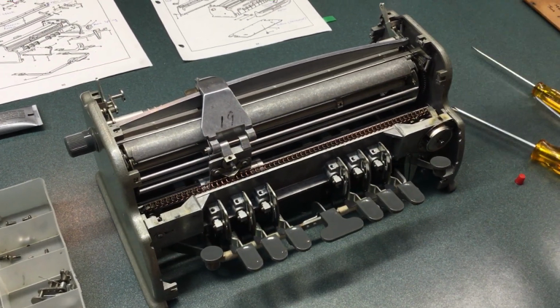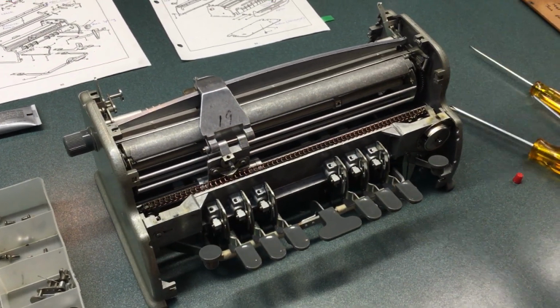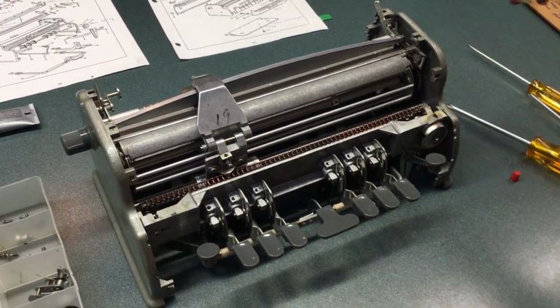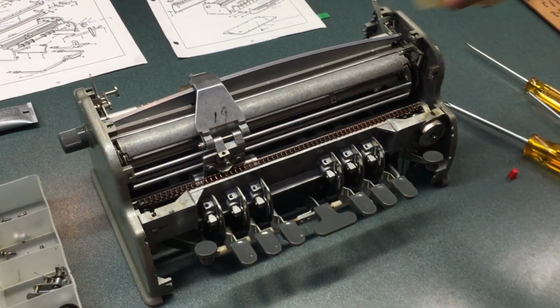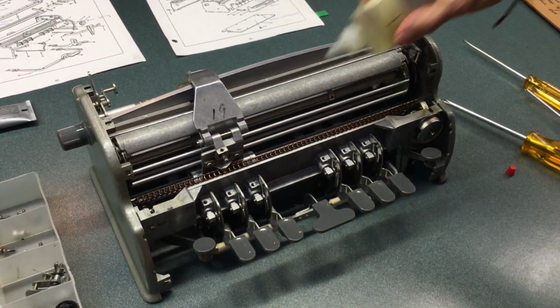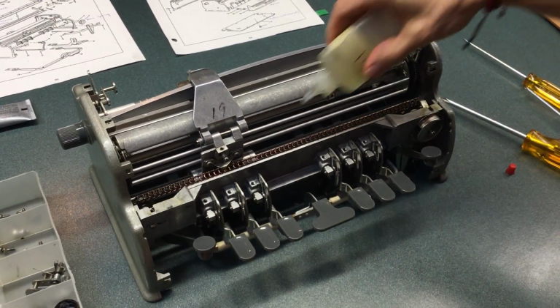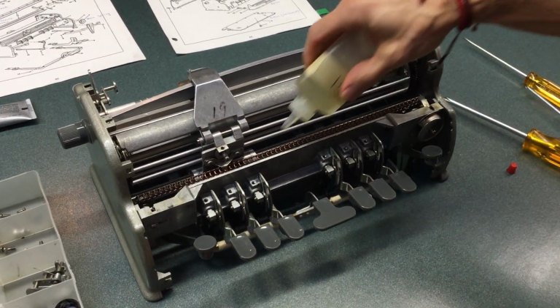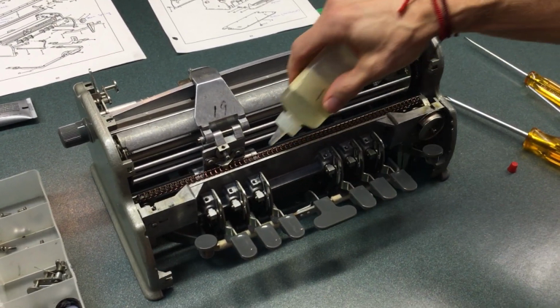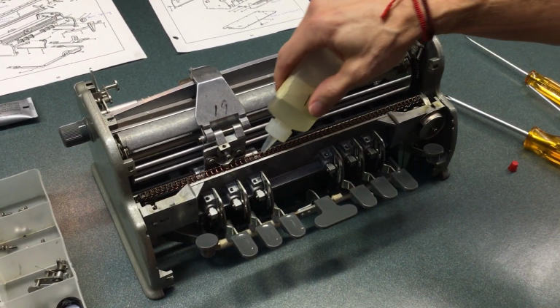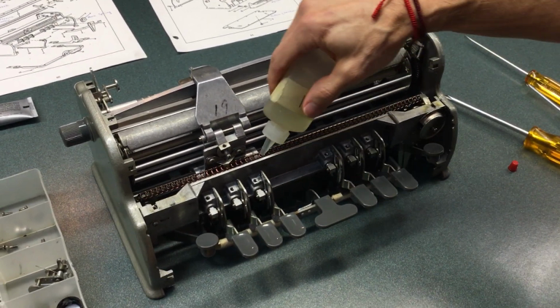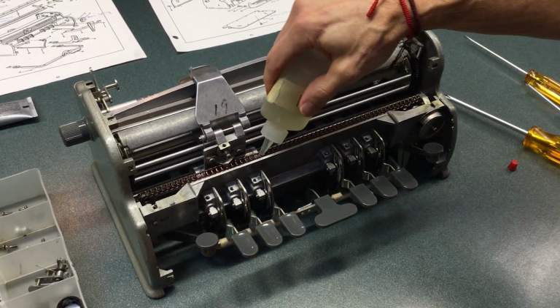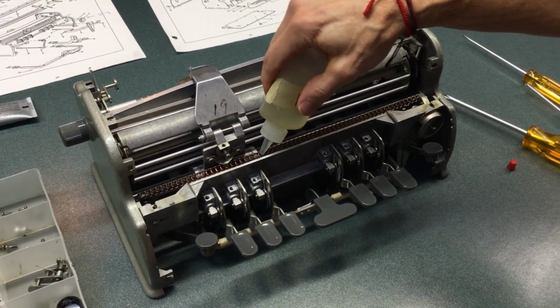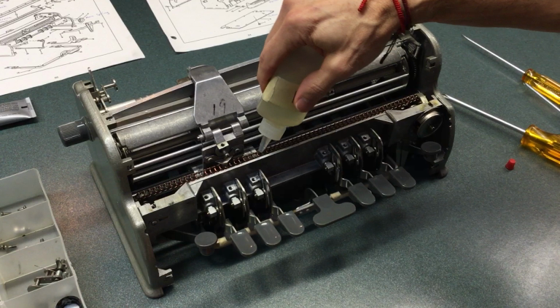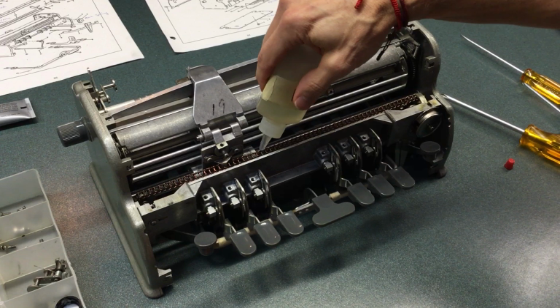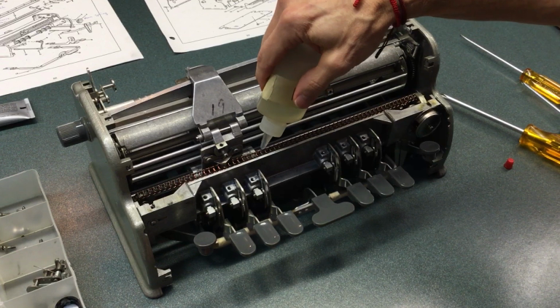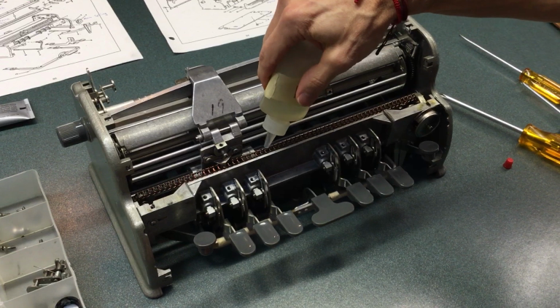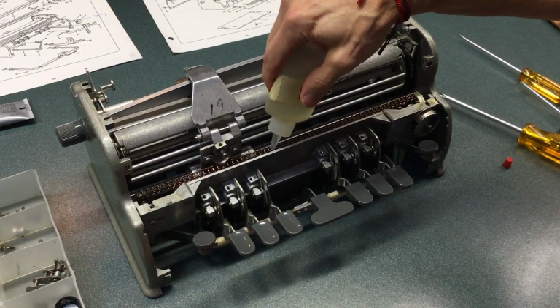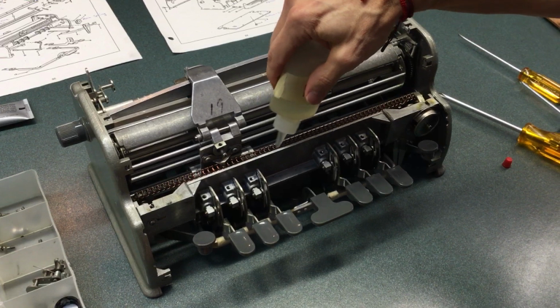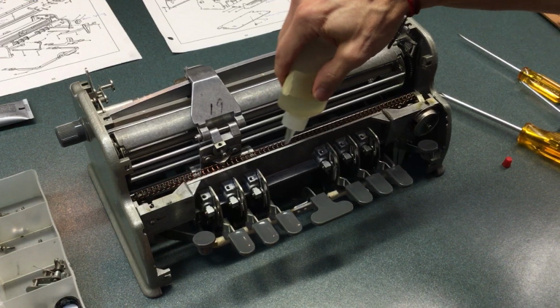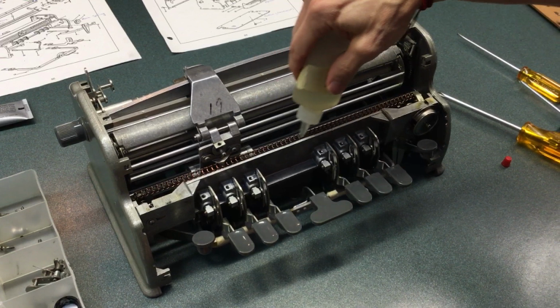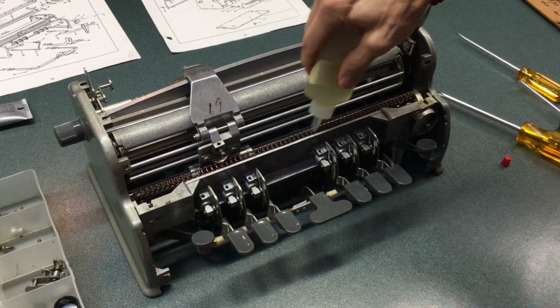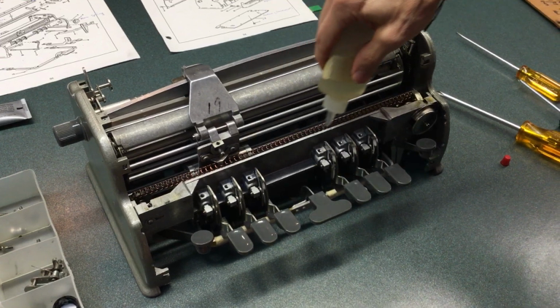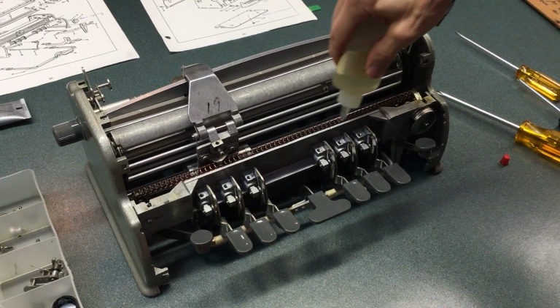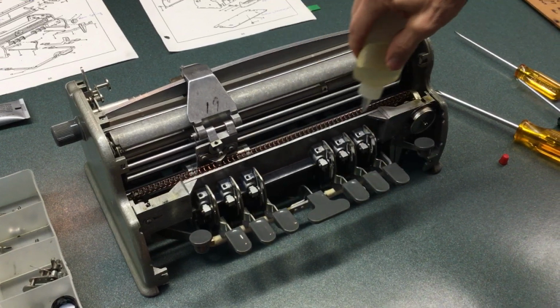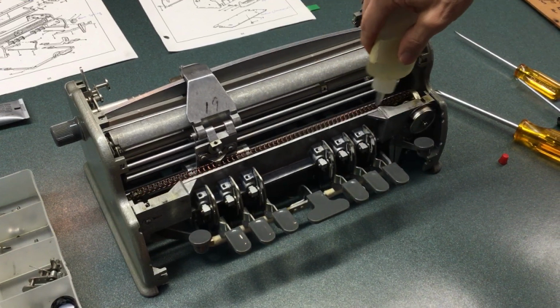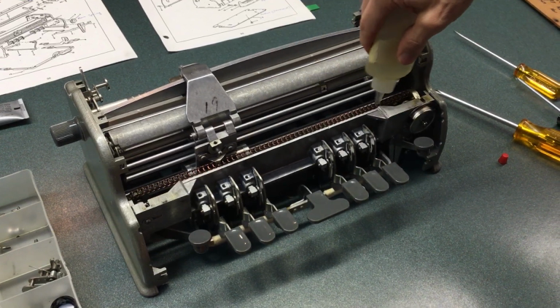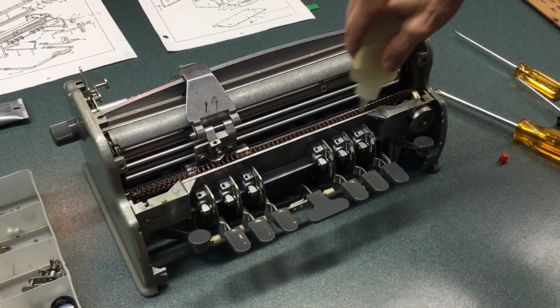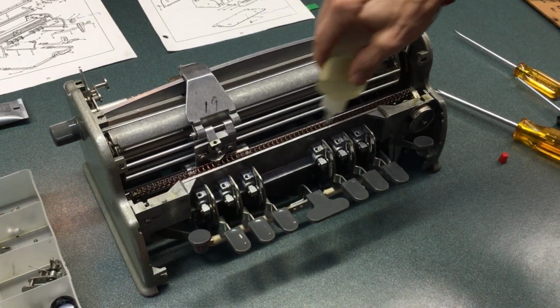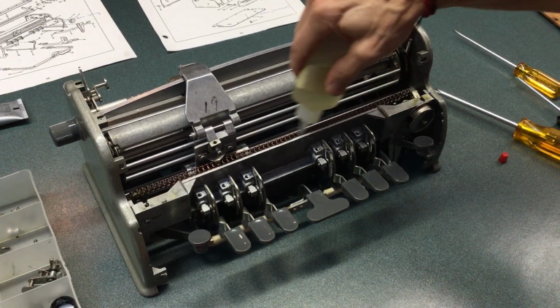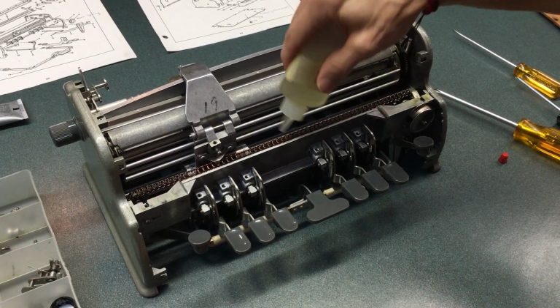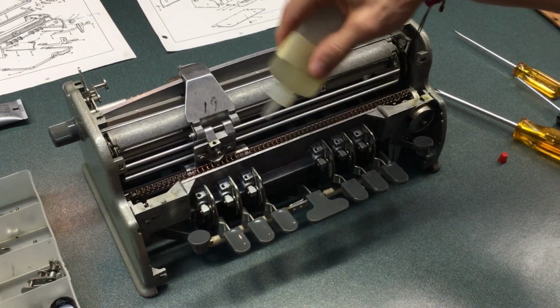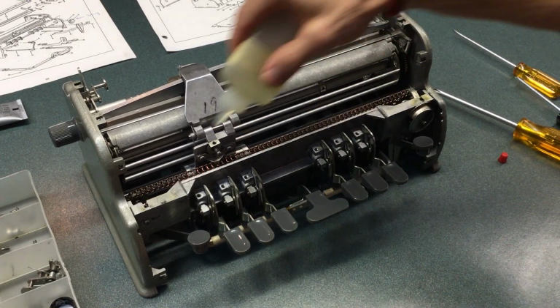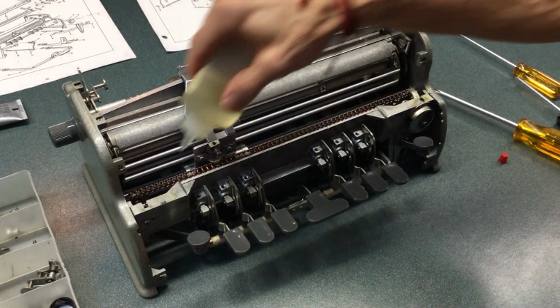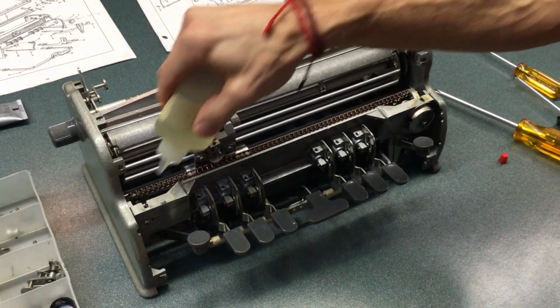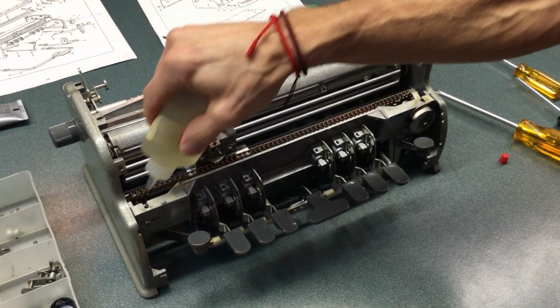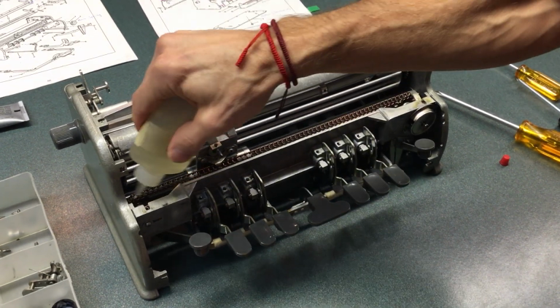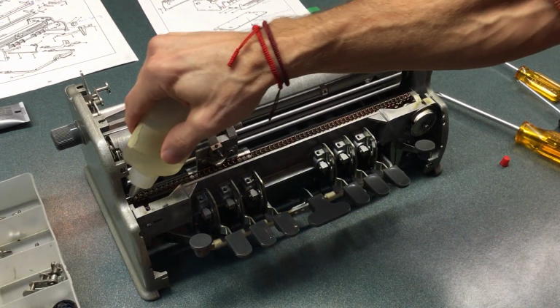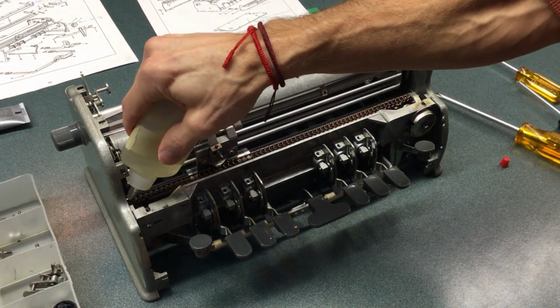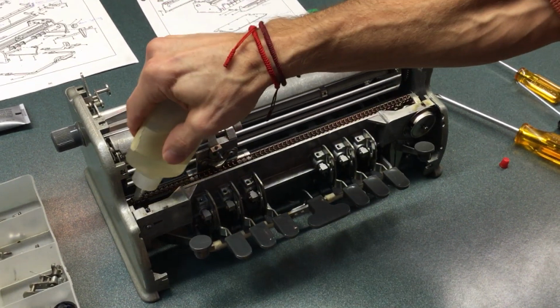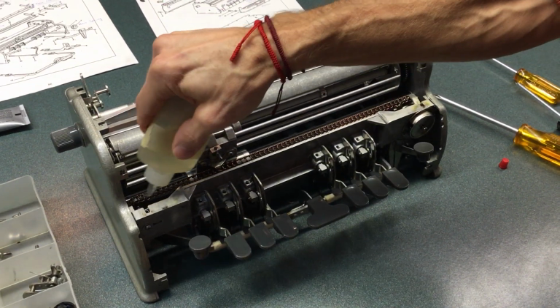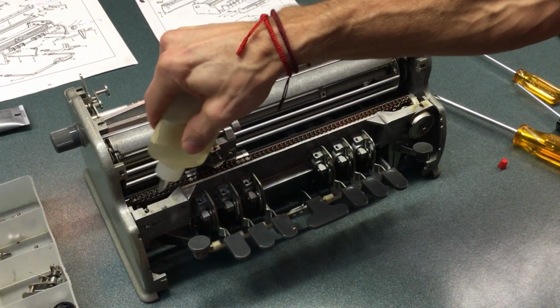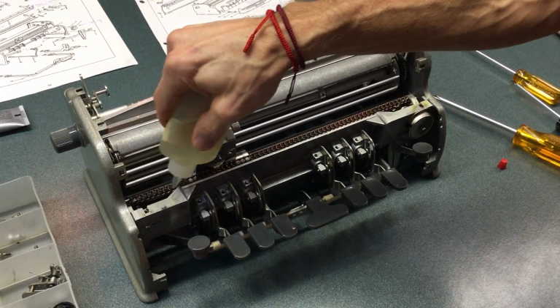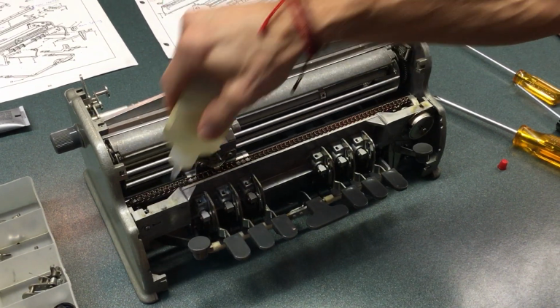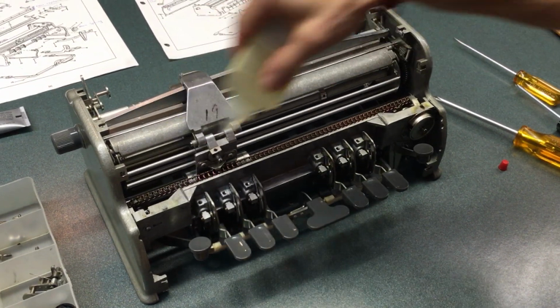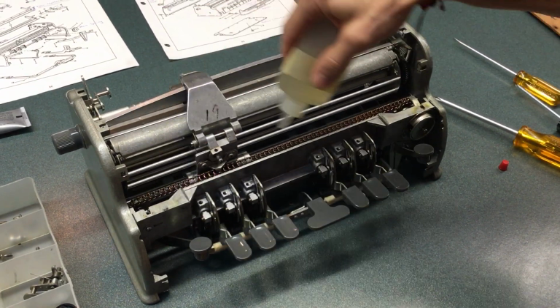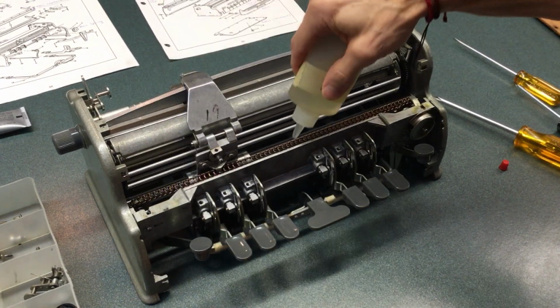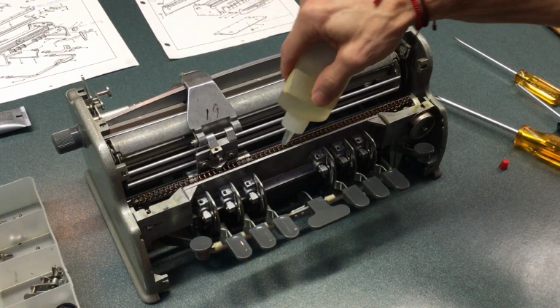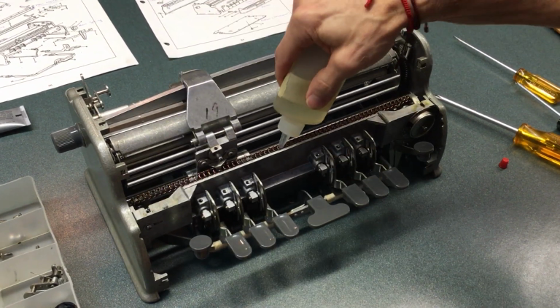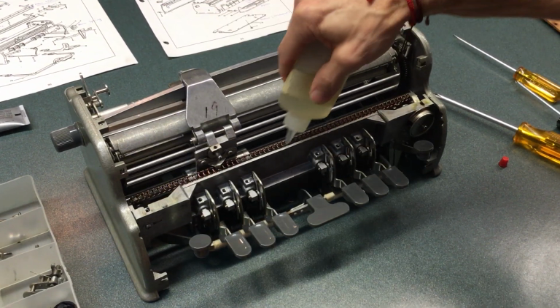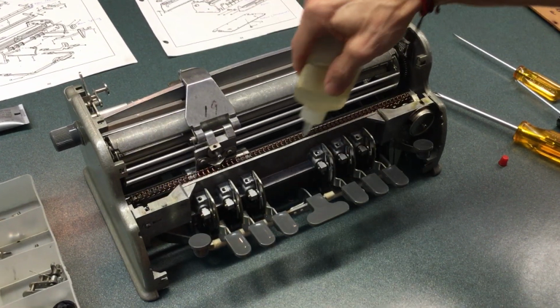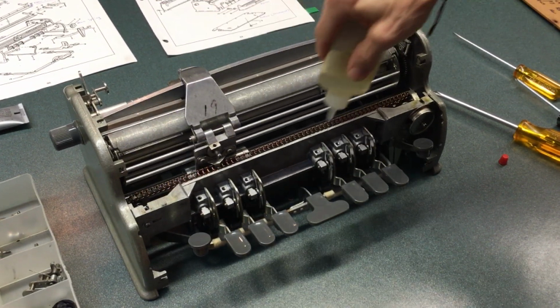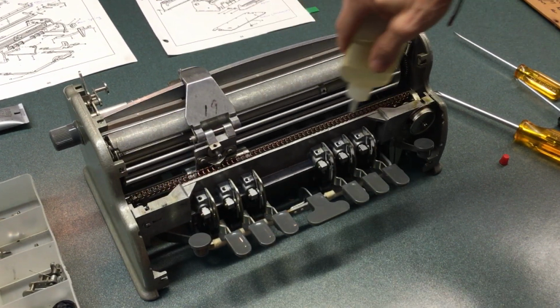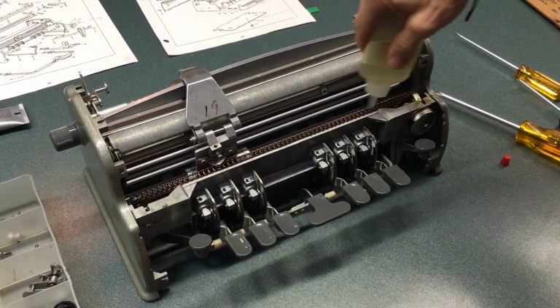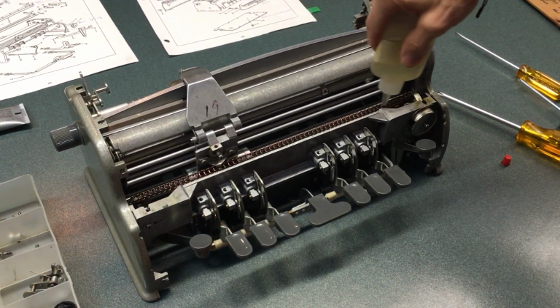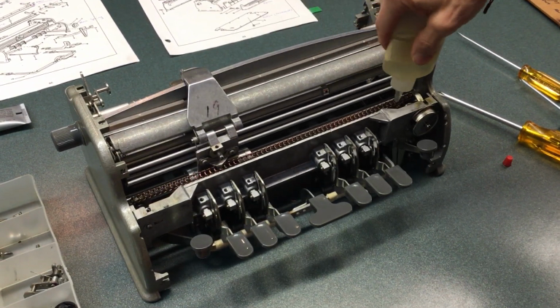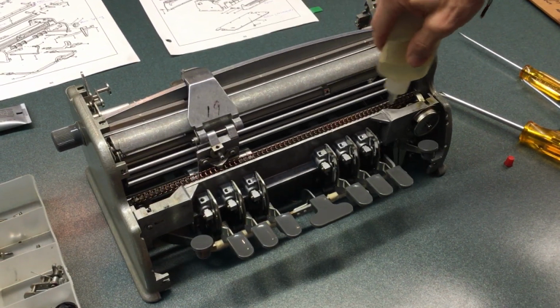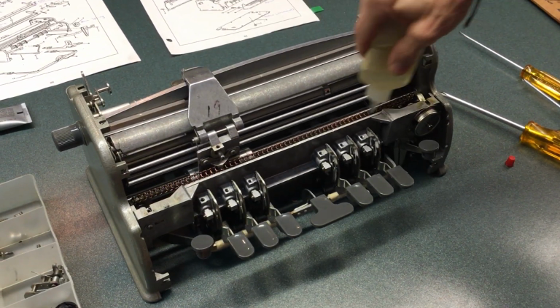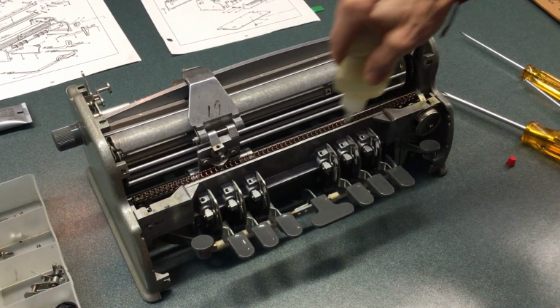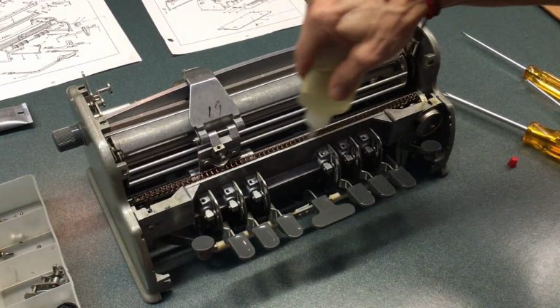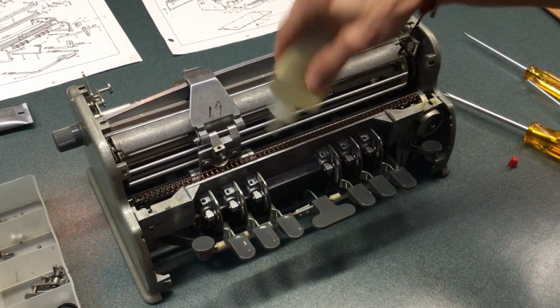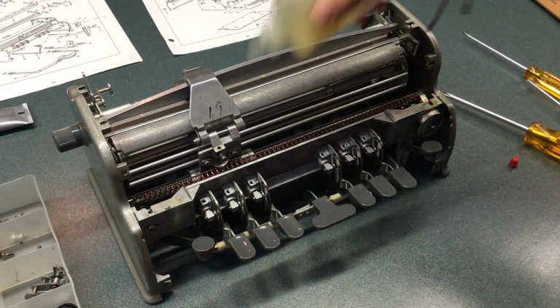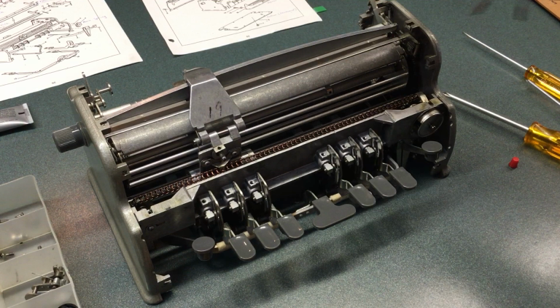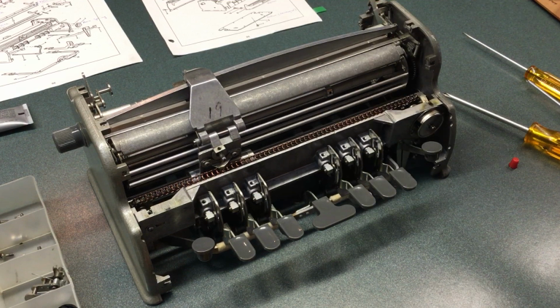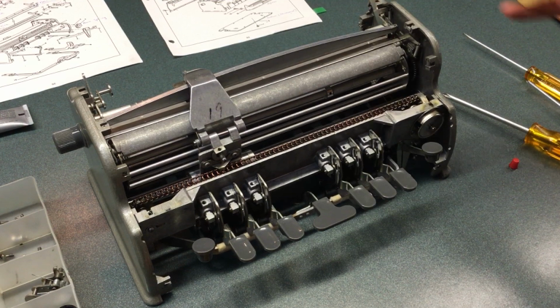On the front, sometimes I put a little bit of oil — not a lot, just a little — across the chain.